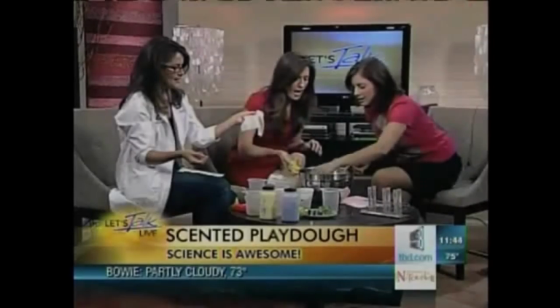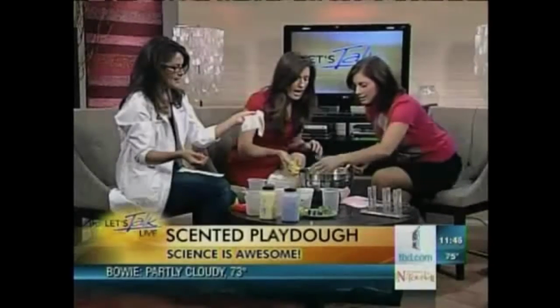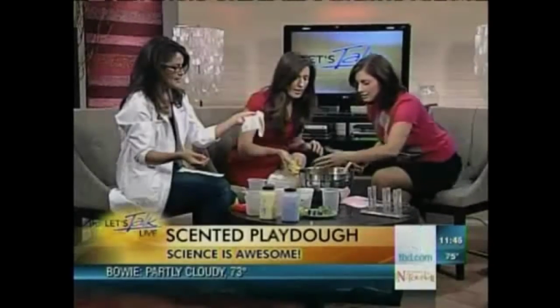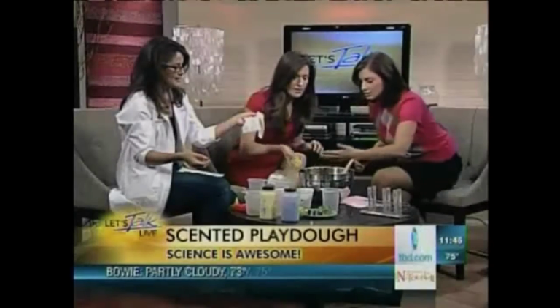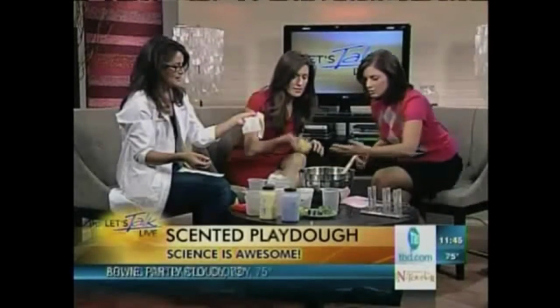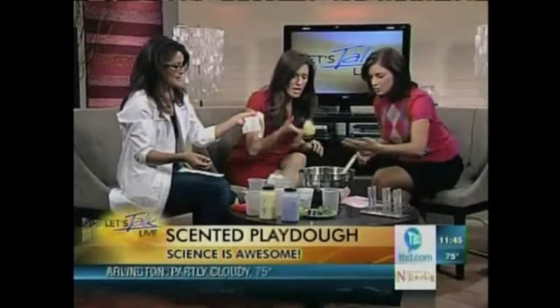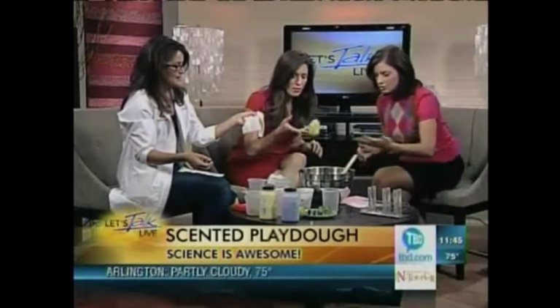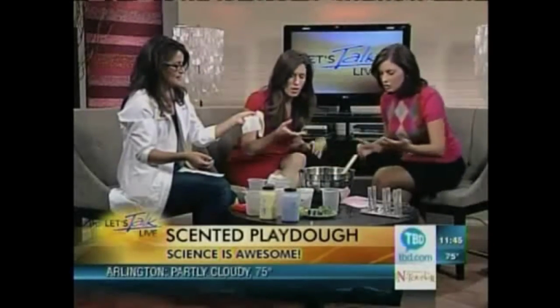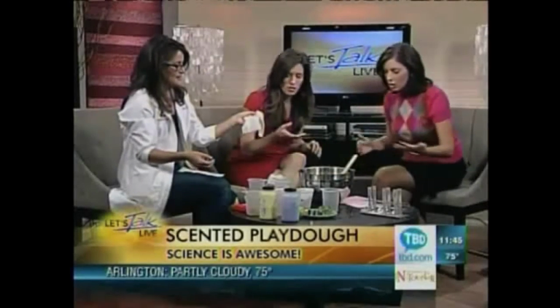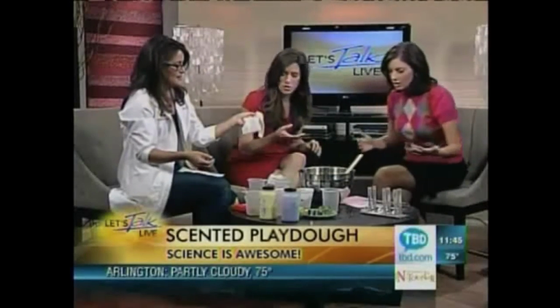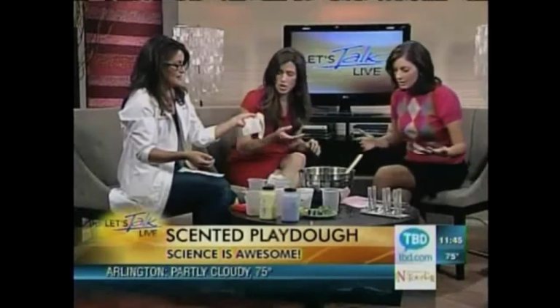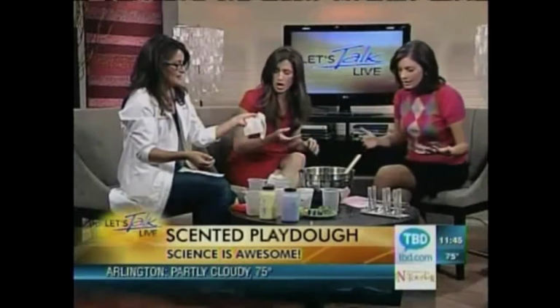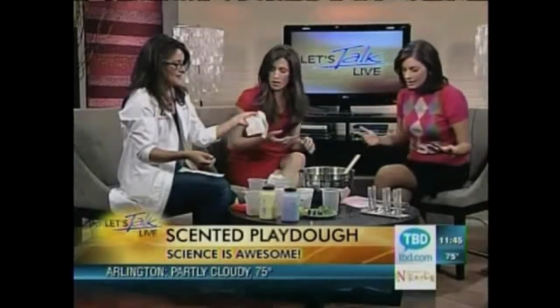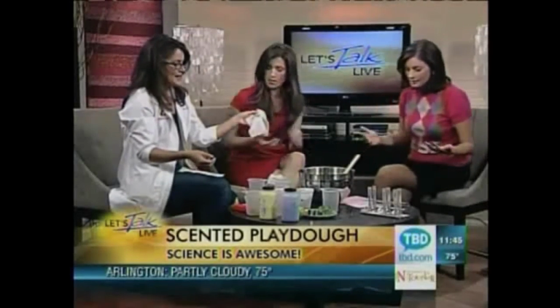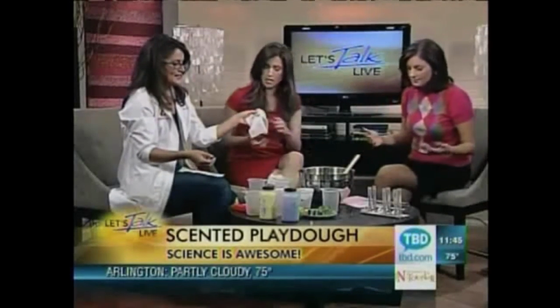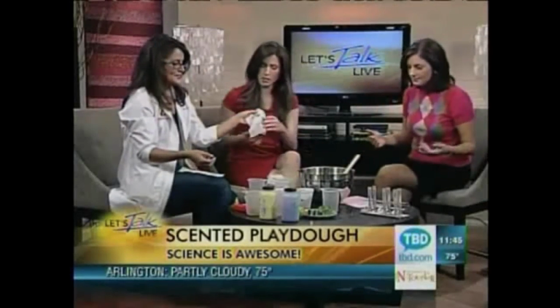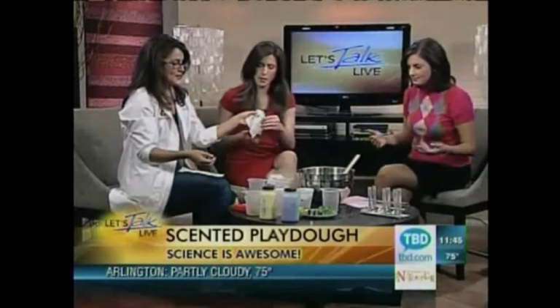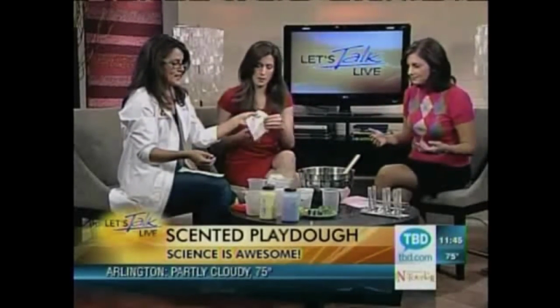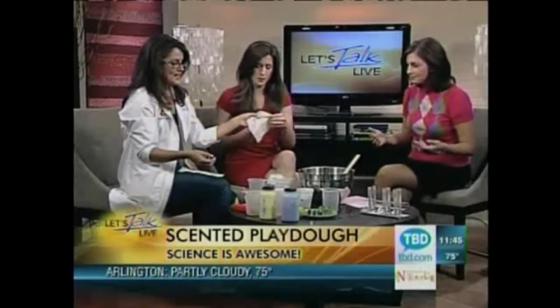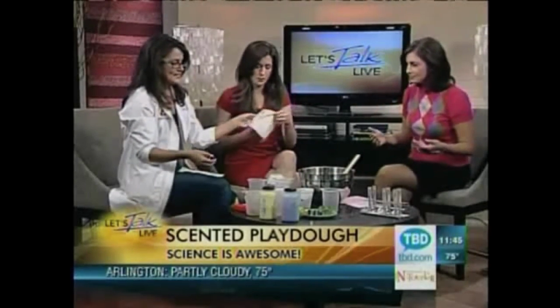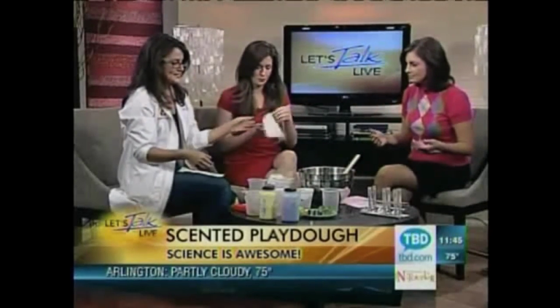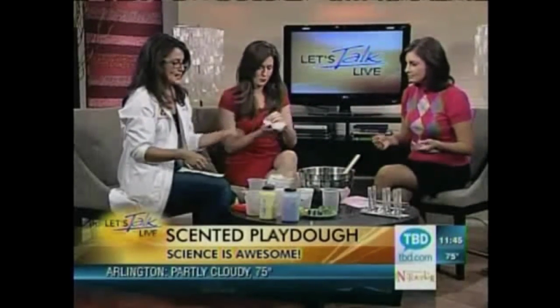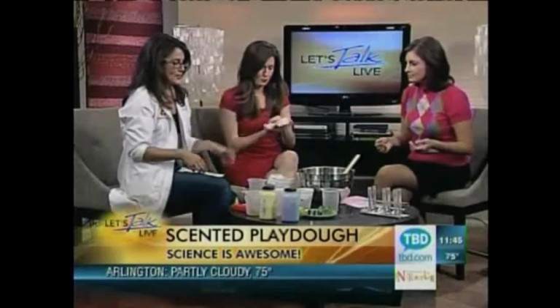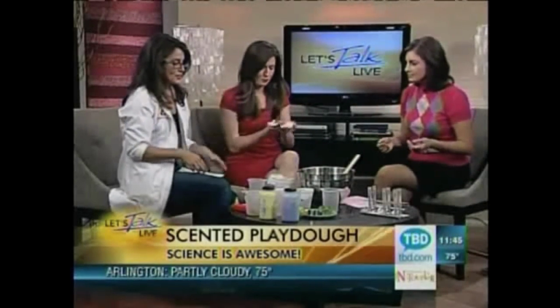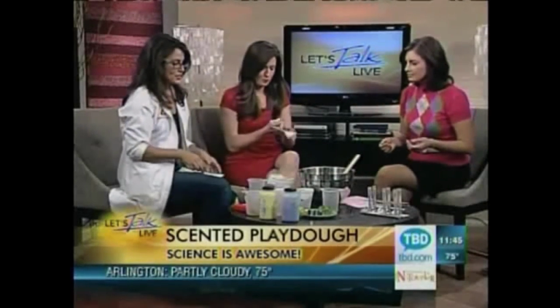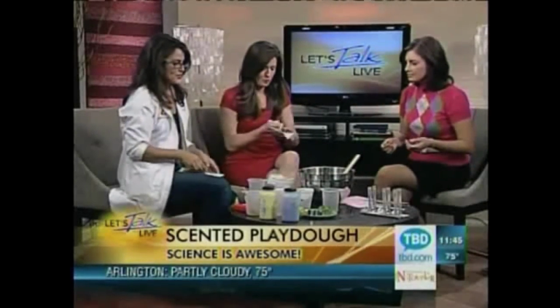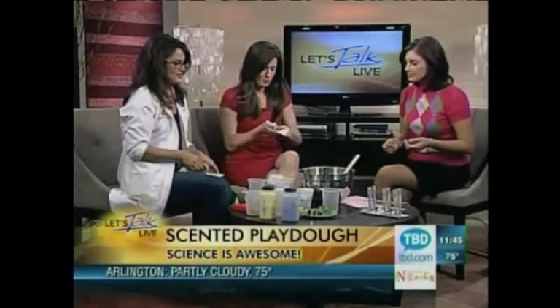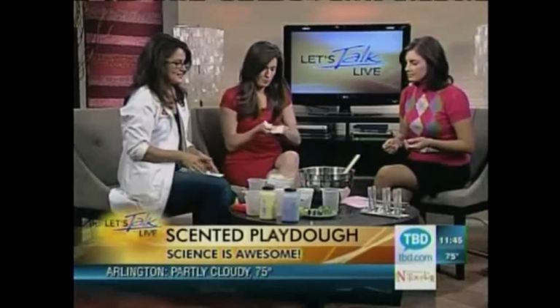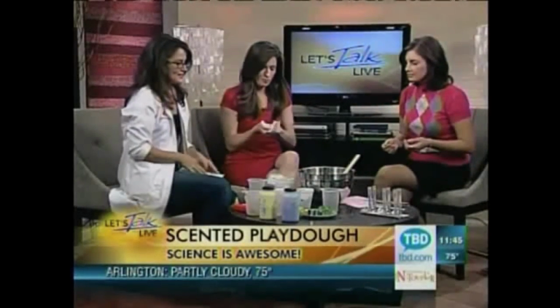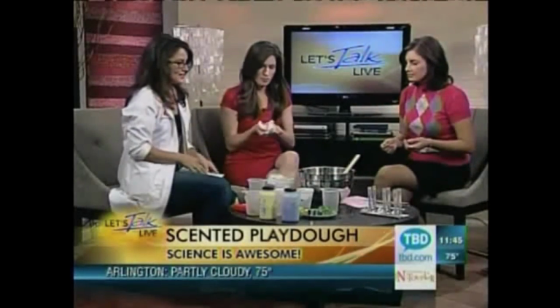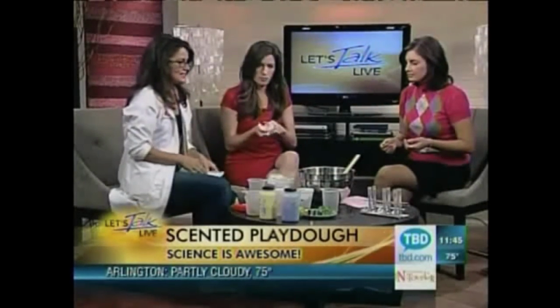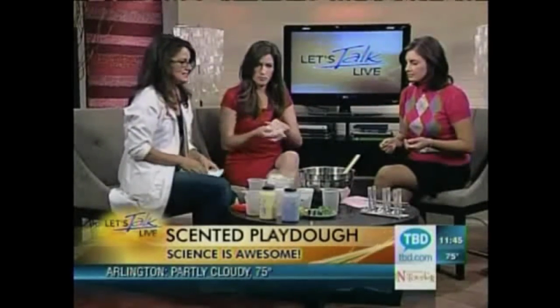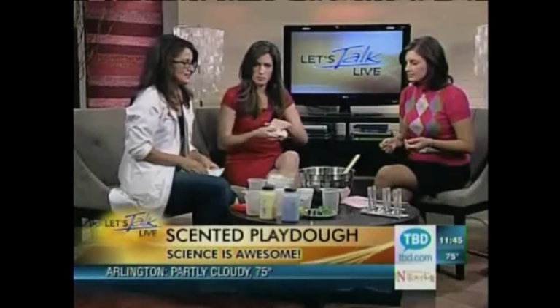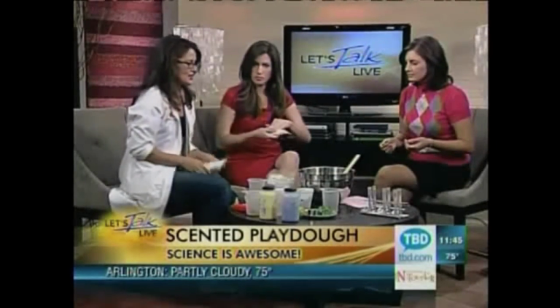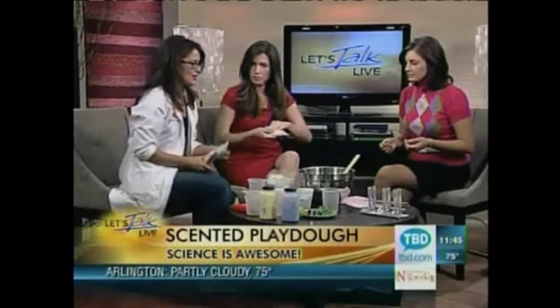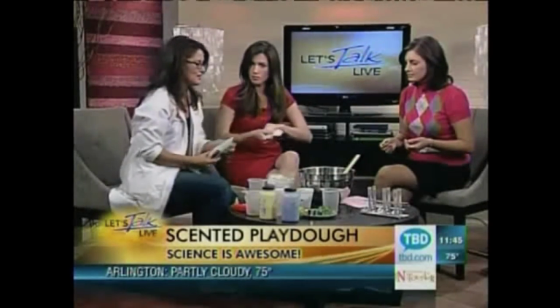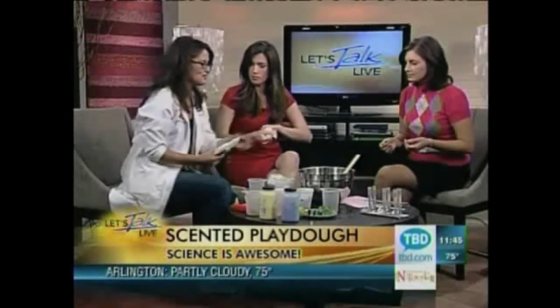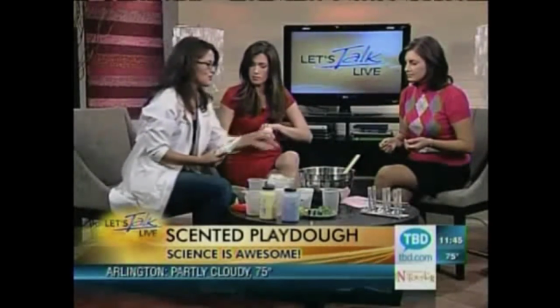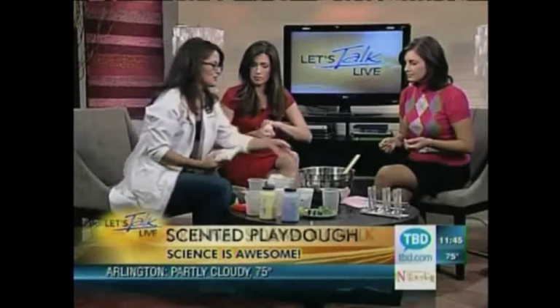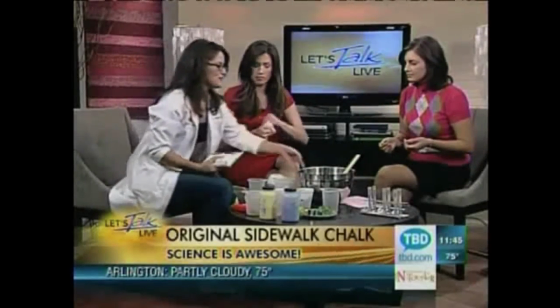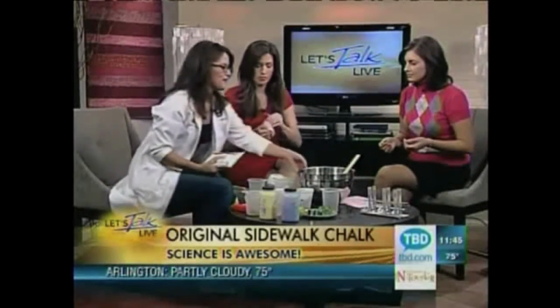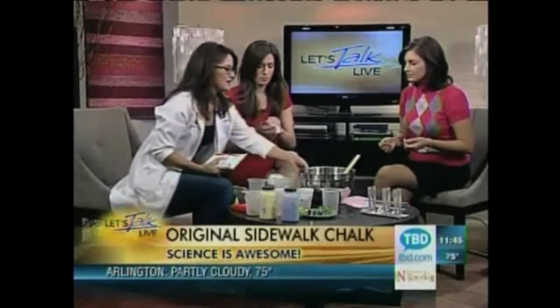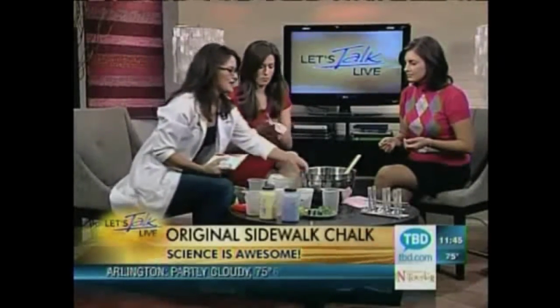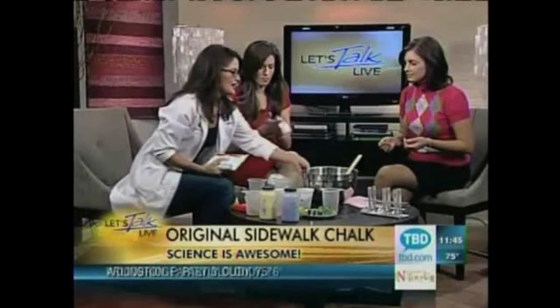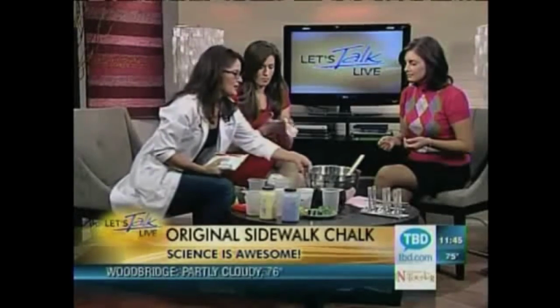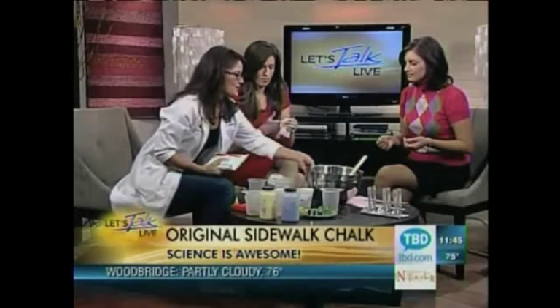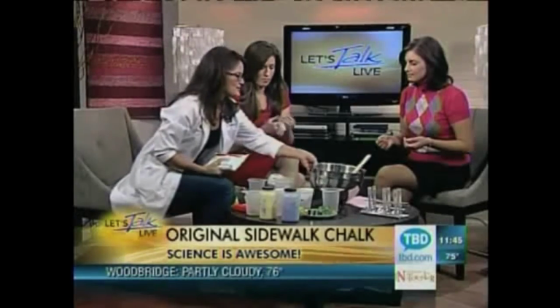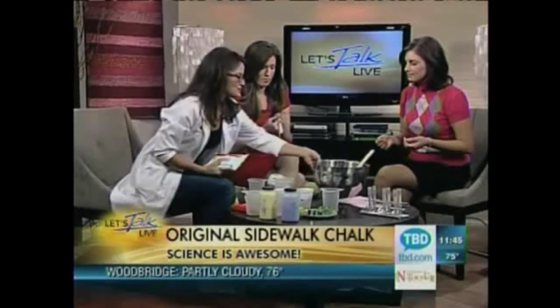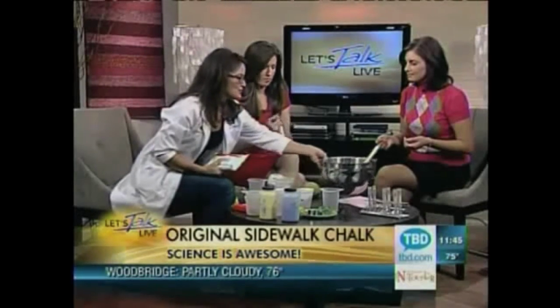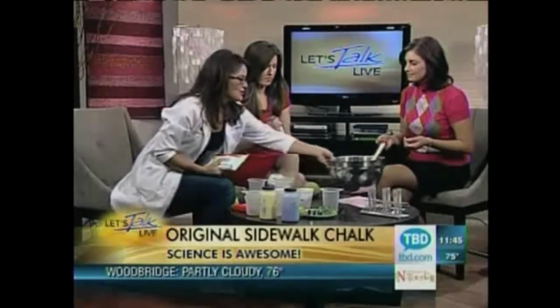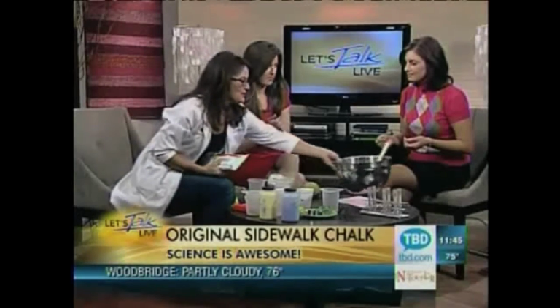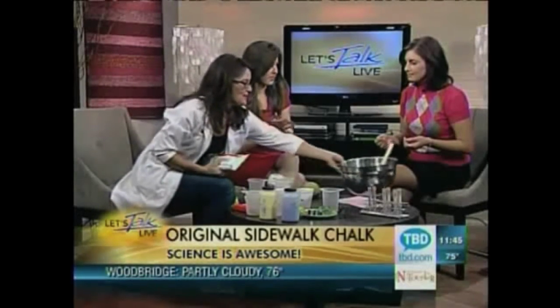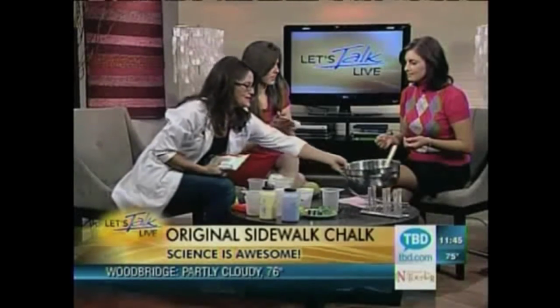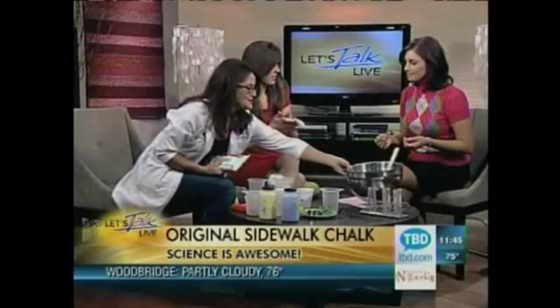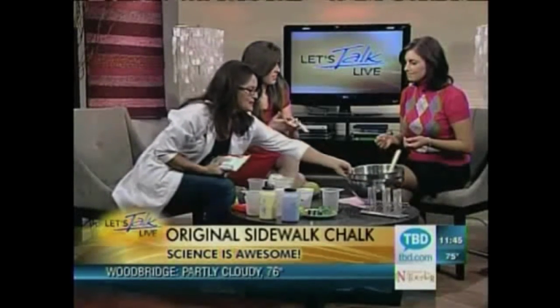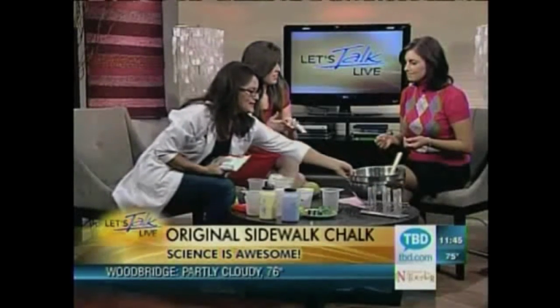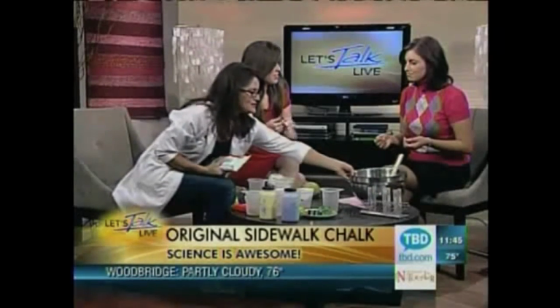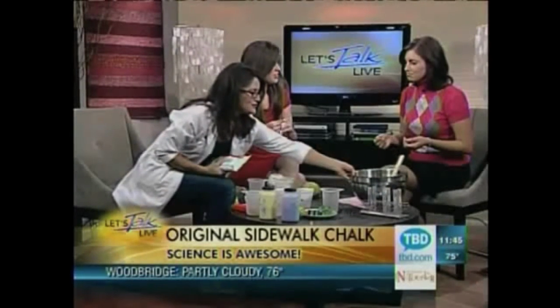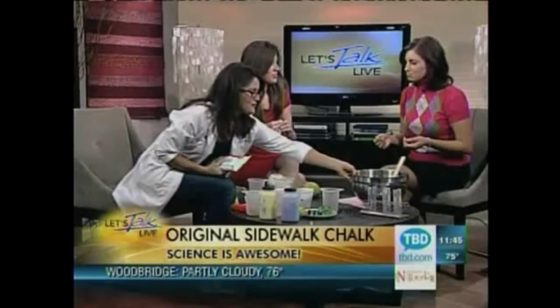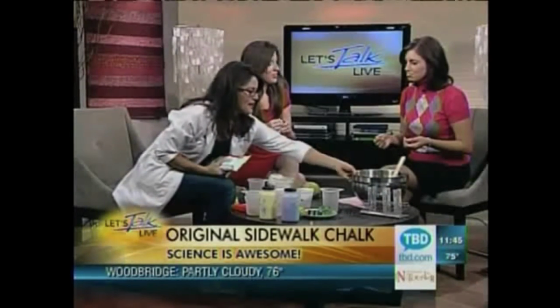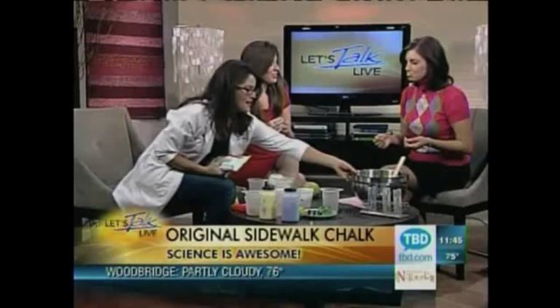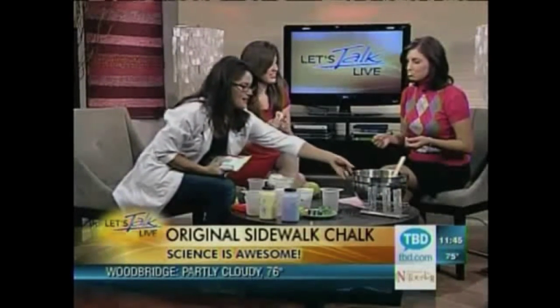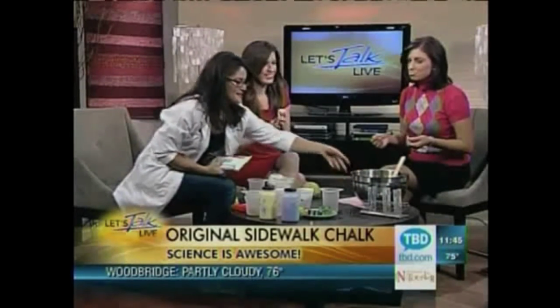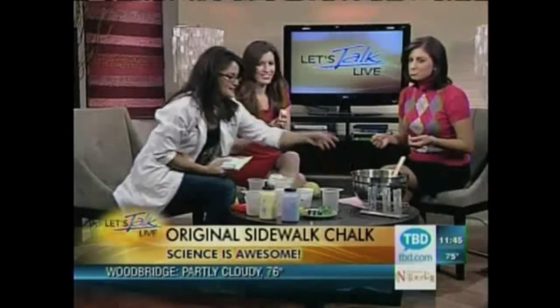Alright, let's just chalk it up. The next one is sidewalk chalk, which is even easier and so much fun. You've got to go to the store and buy some plaster of Paris.